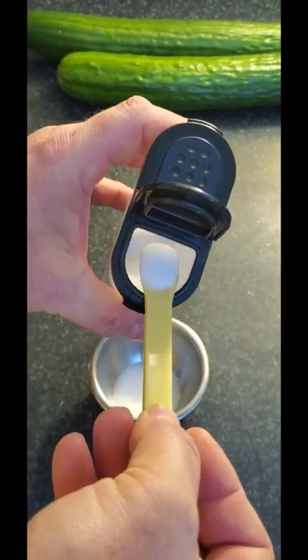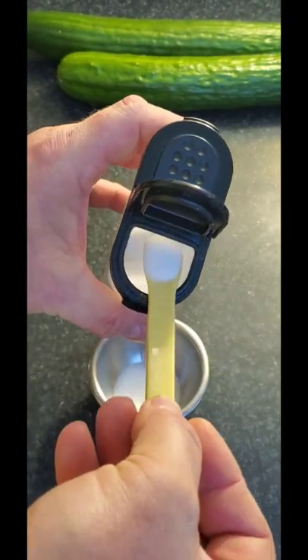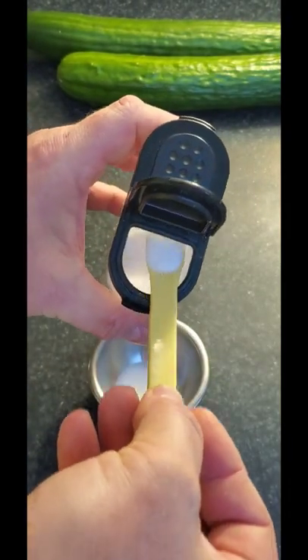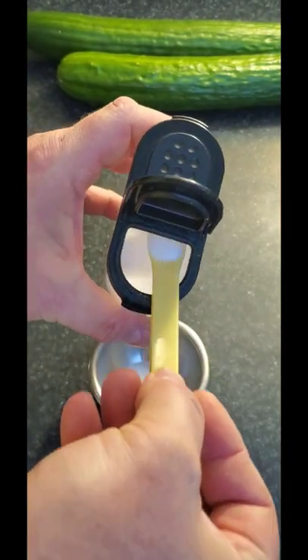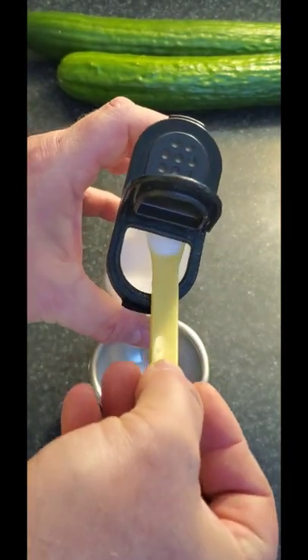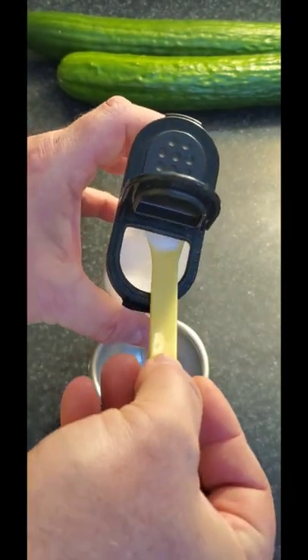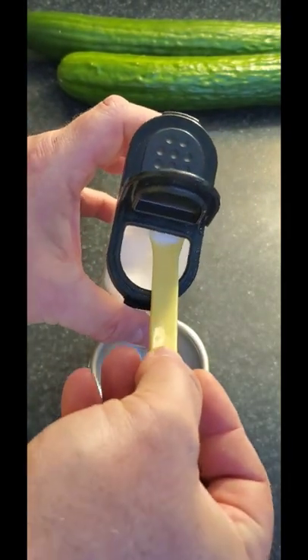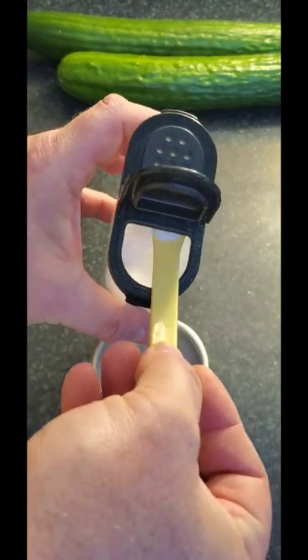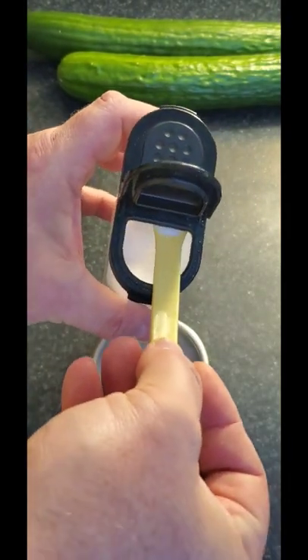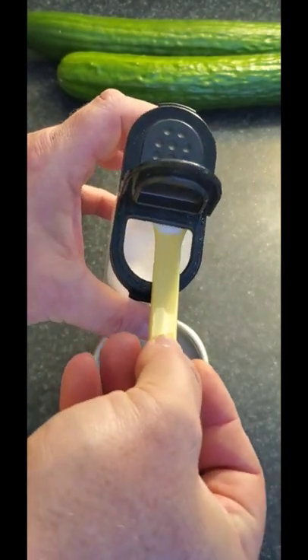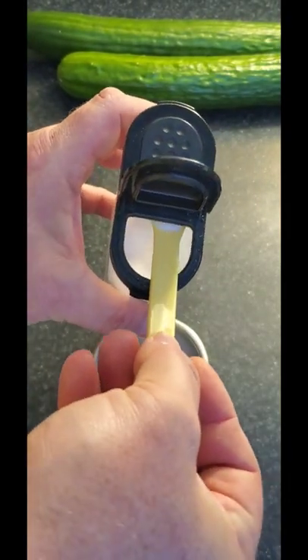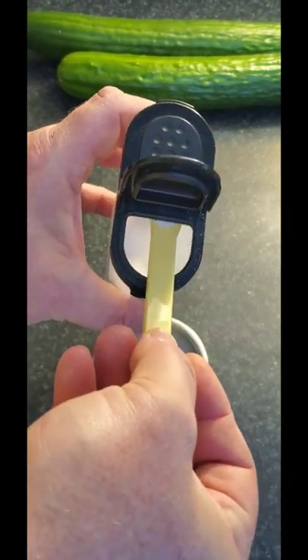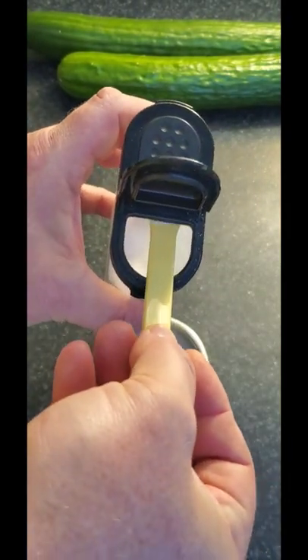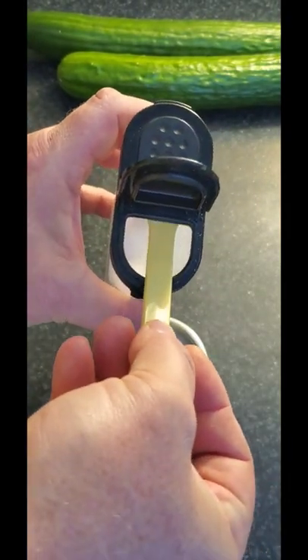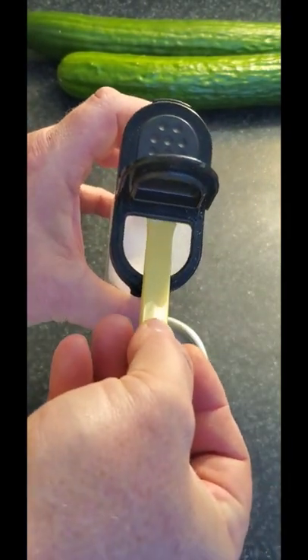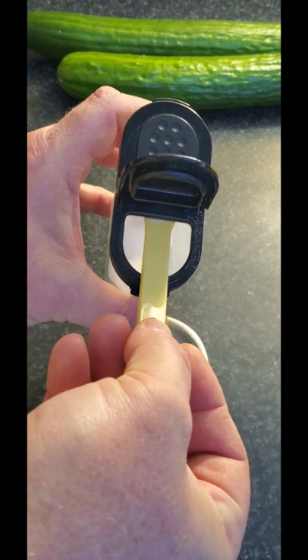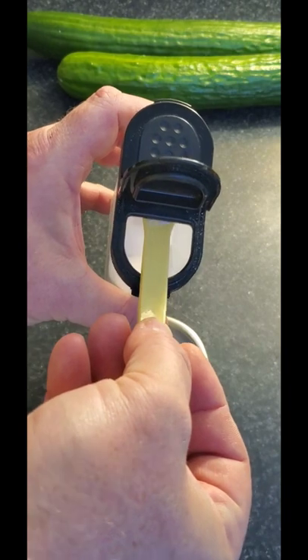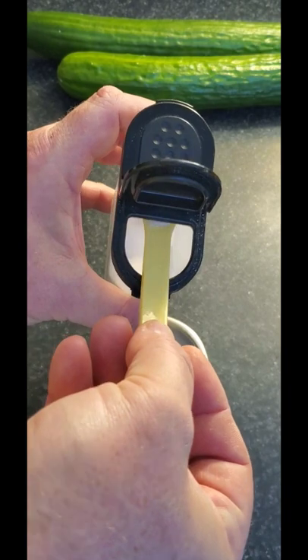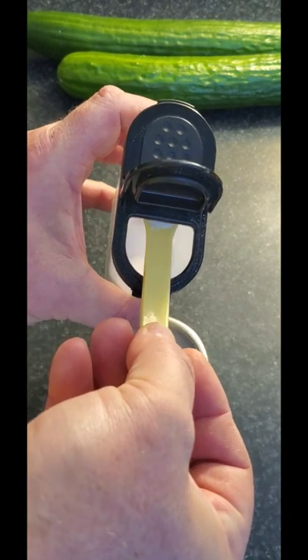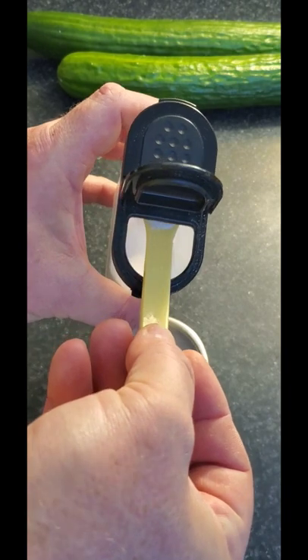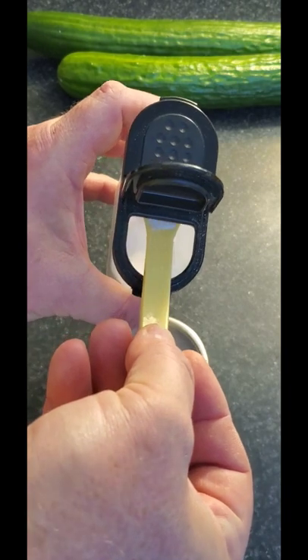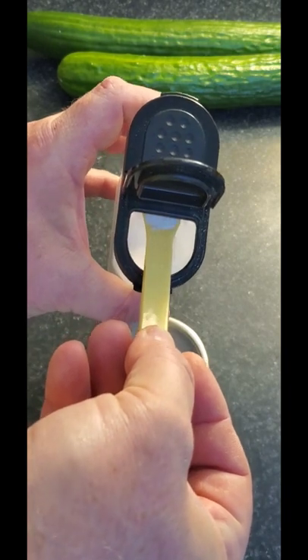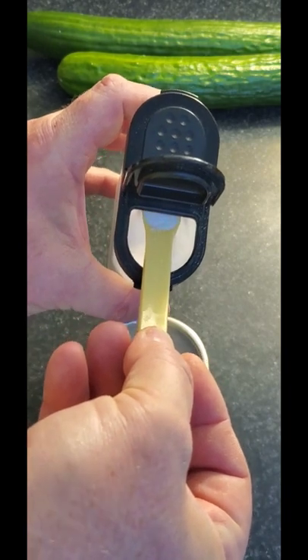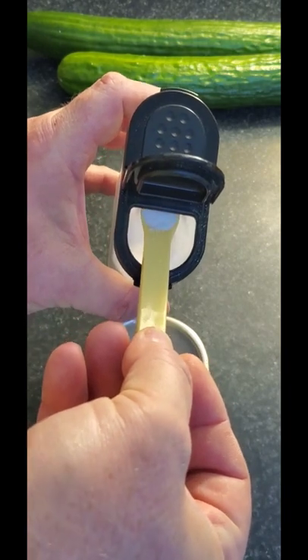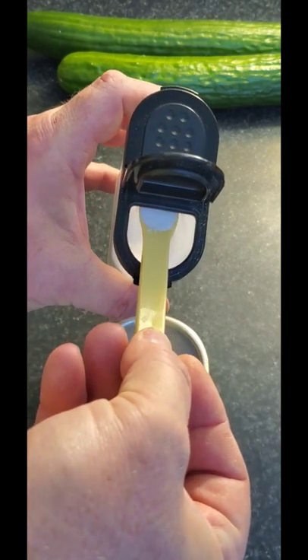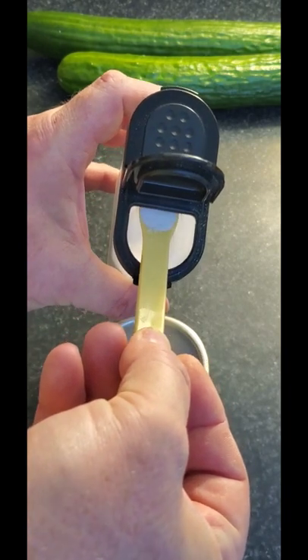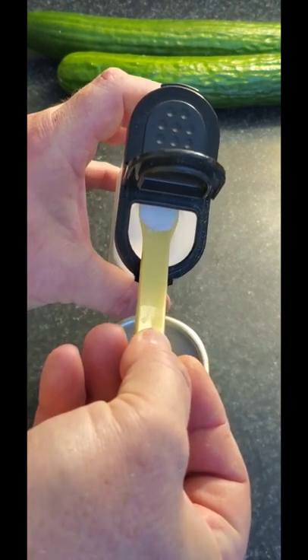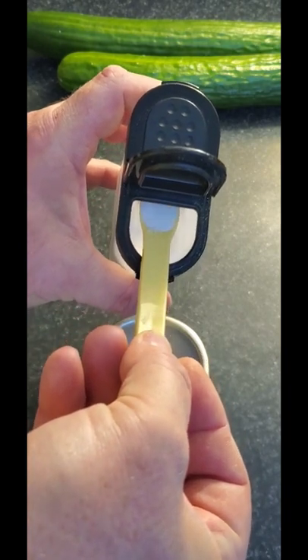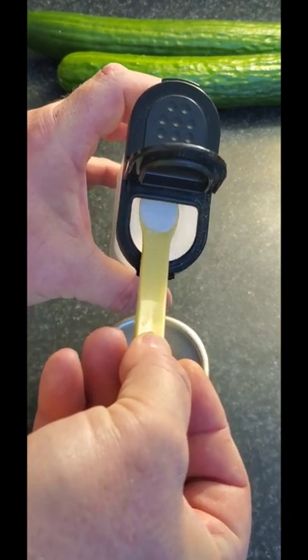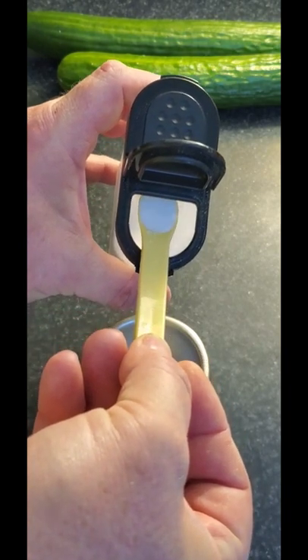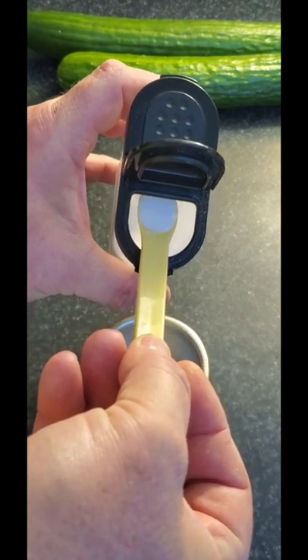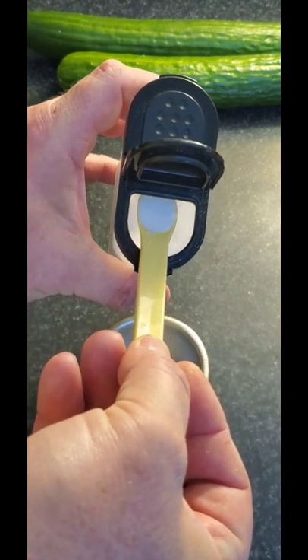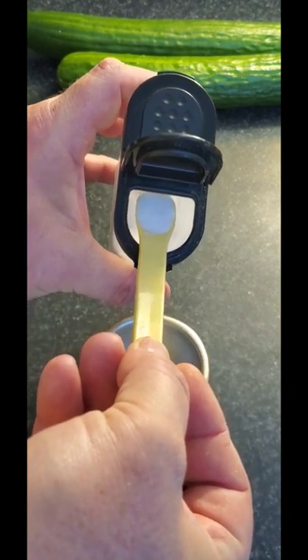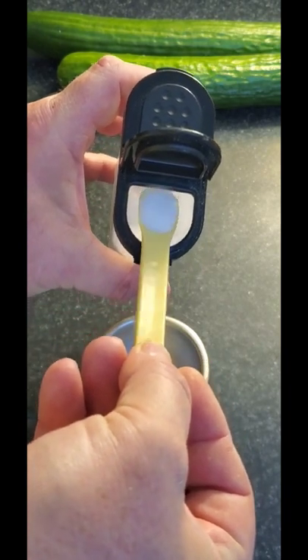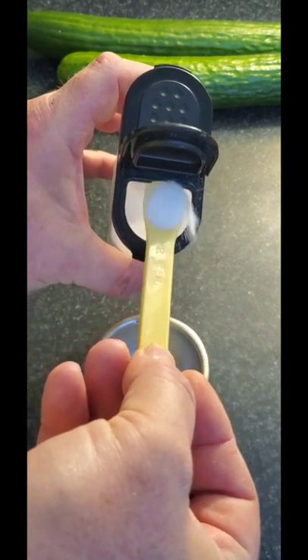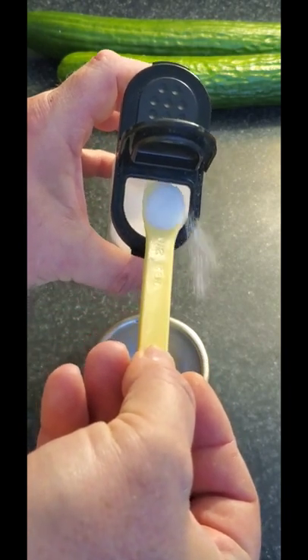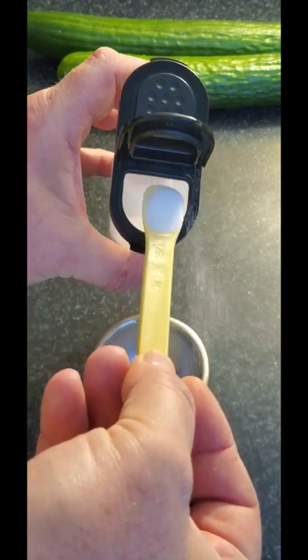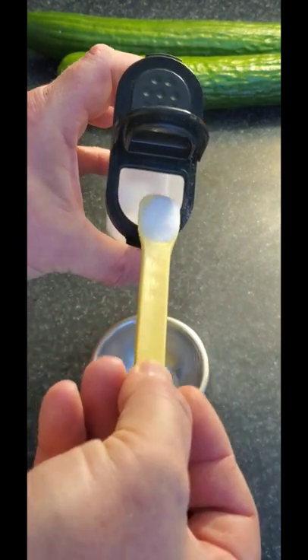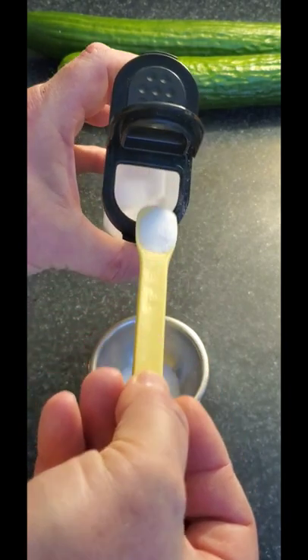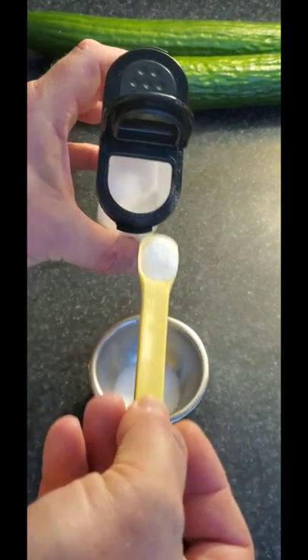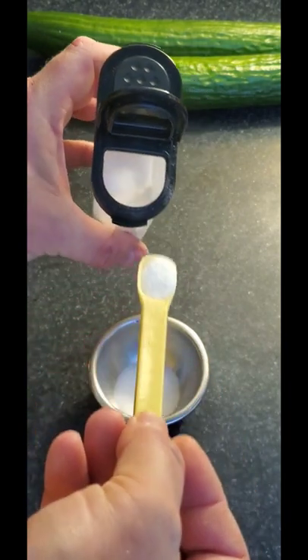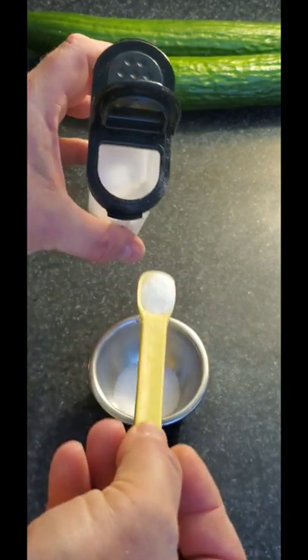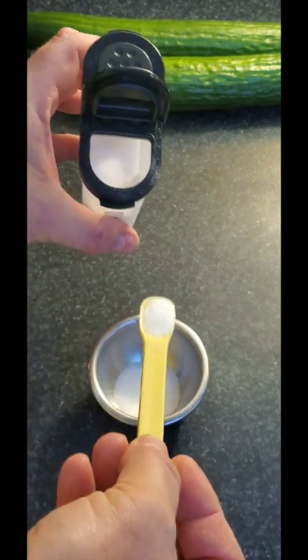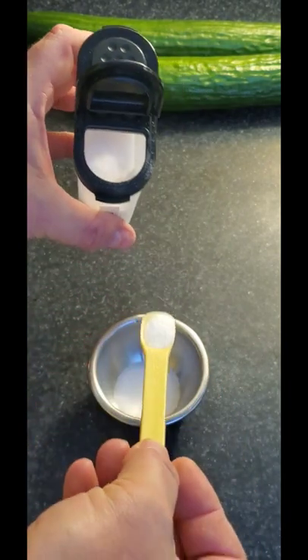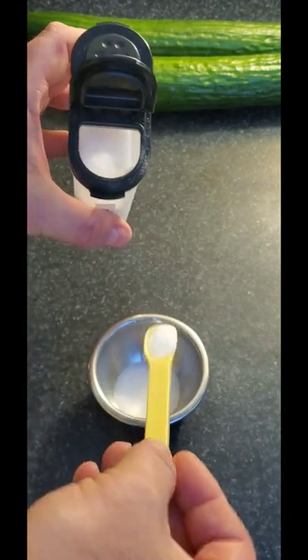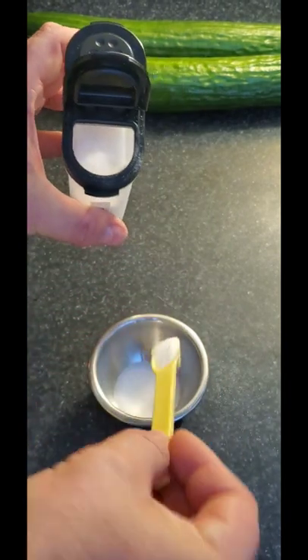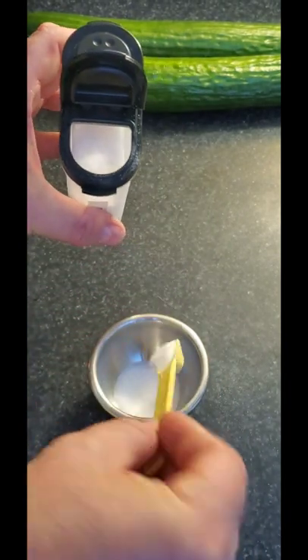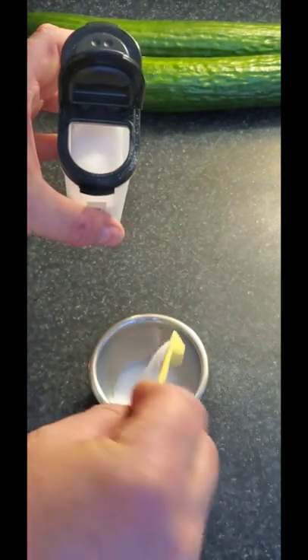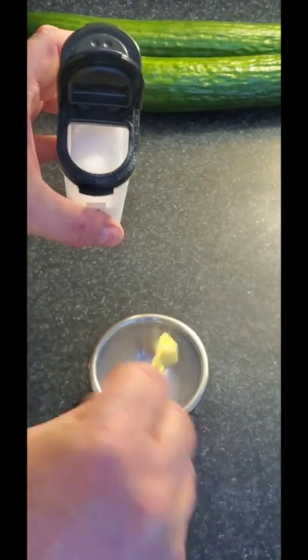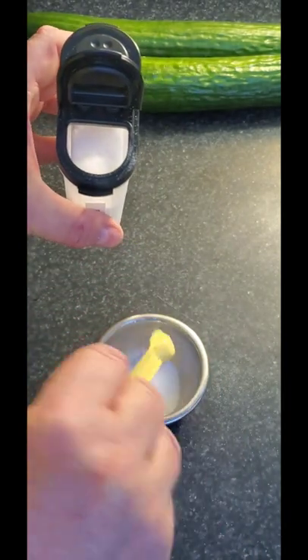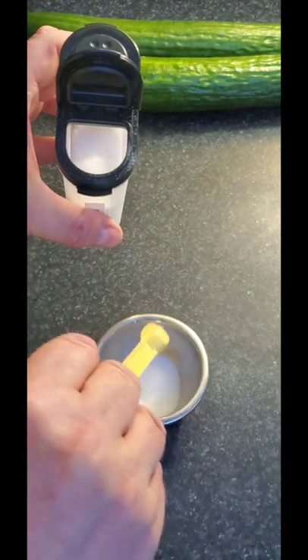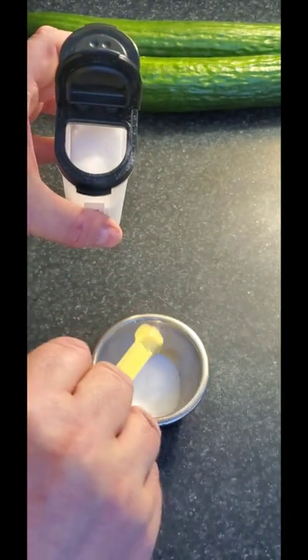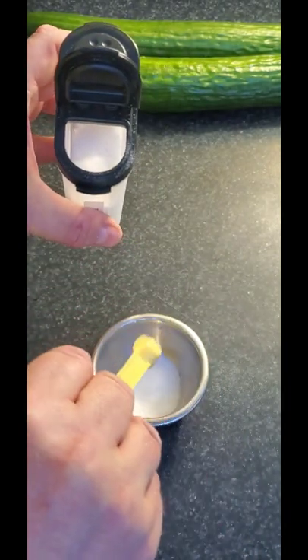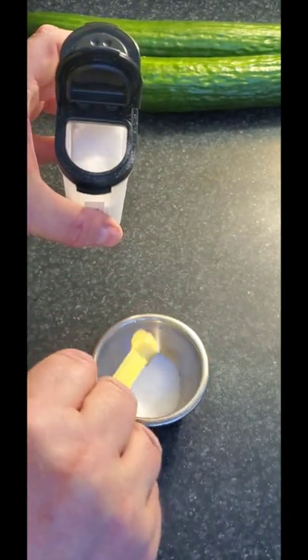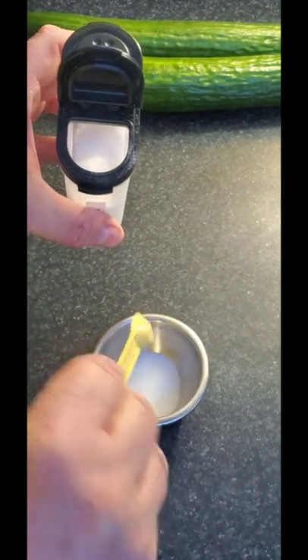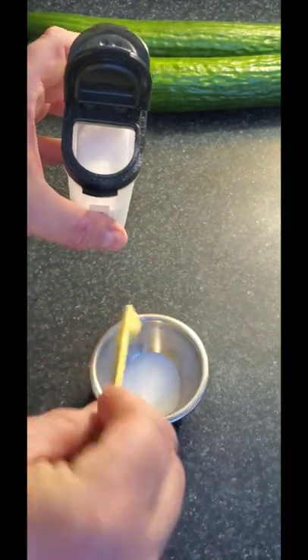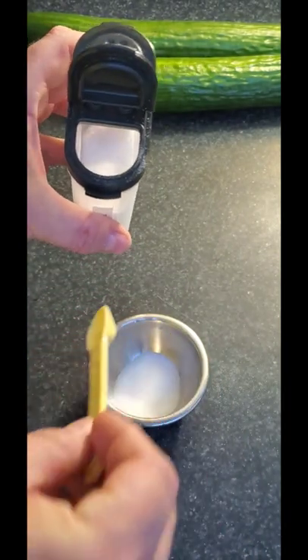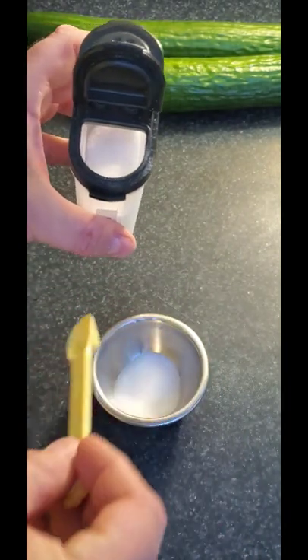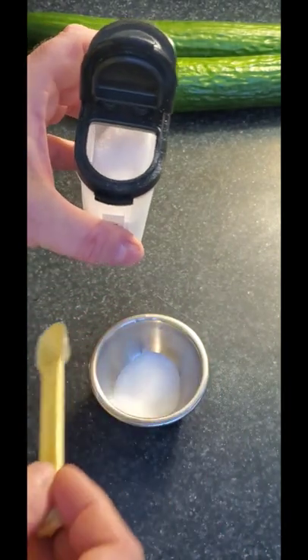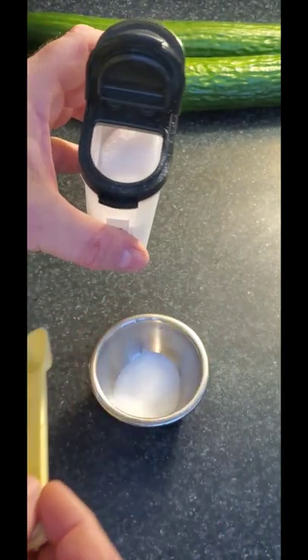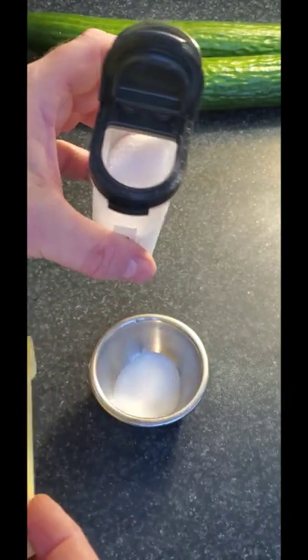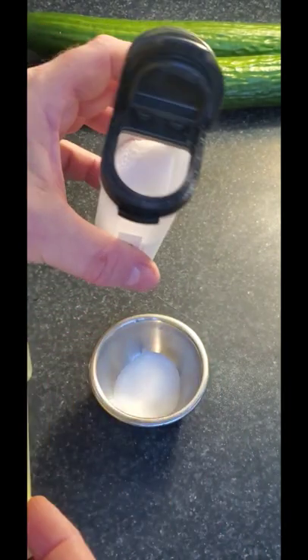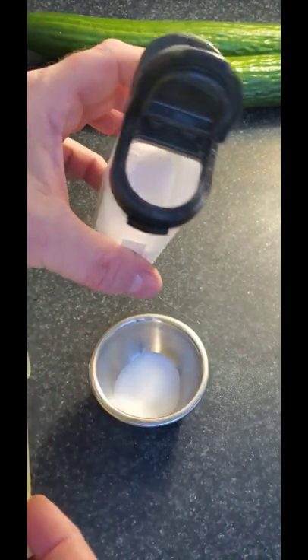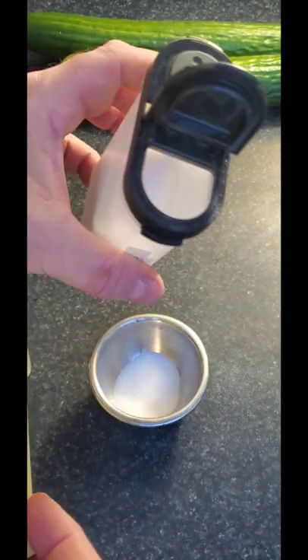Again, just run it along the edge like this — and maybe not spill it like I do every time — but great tip.